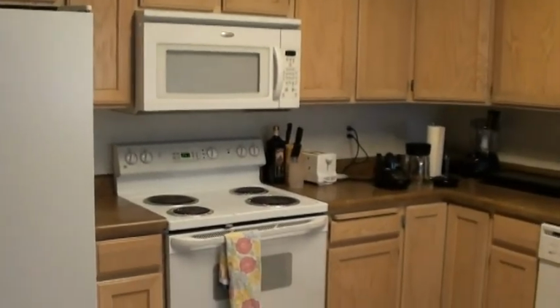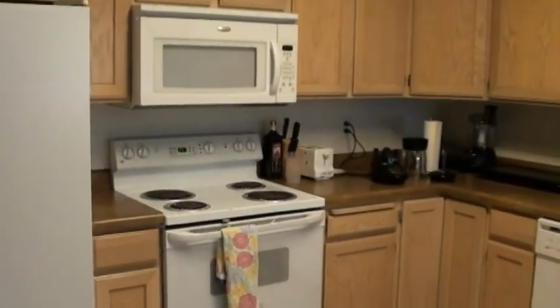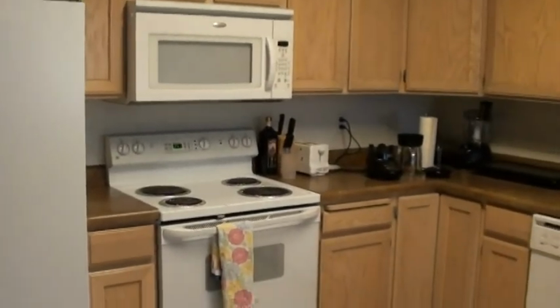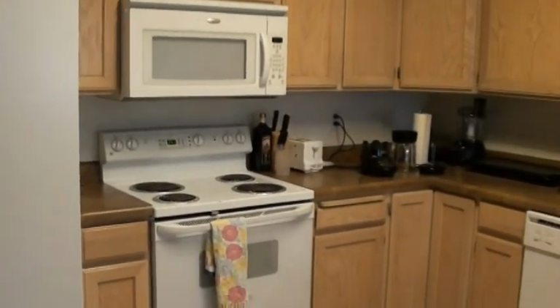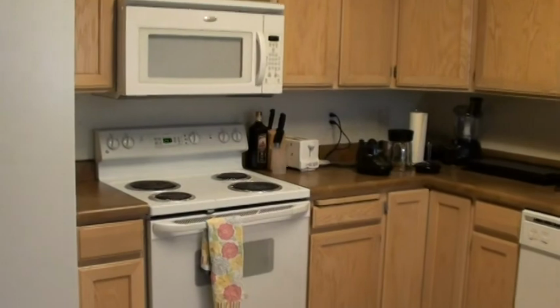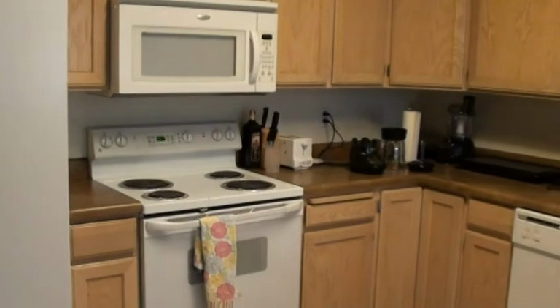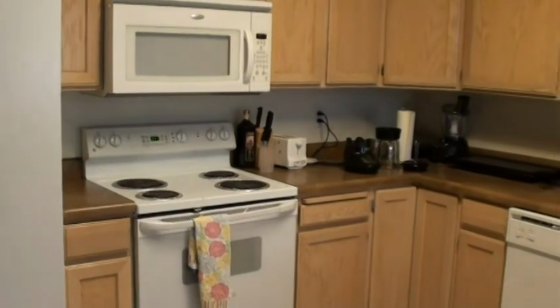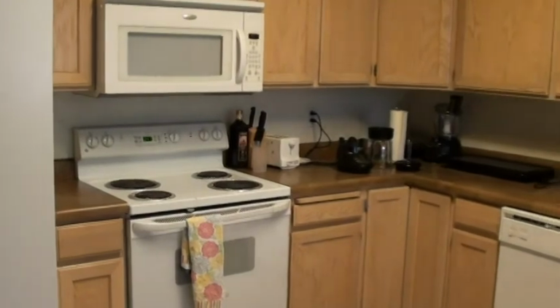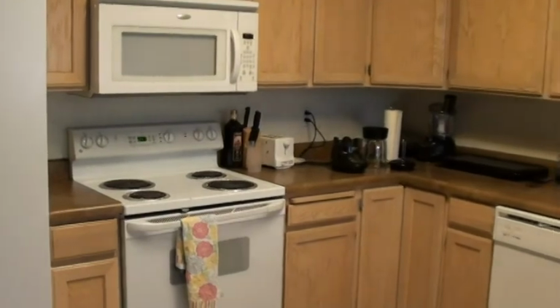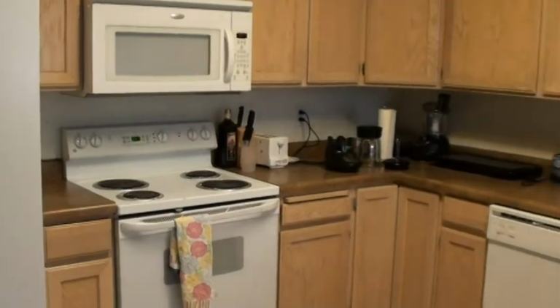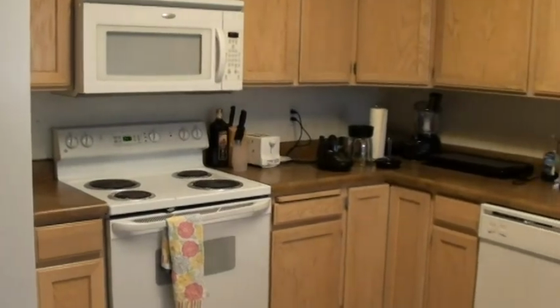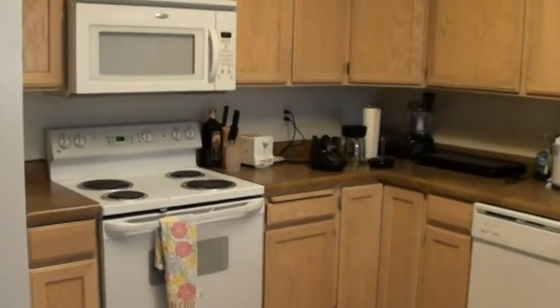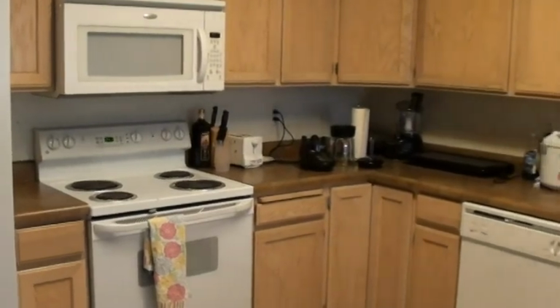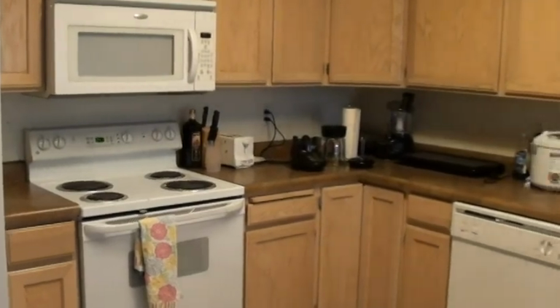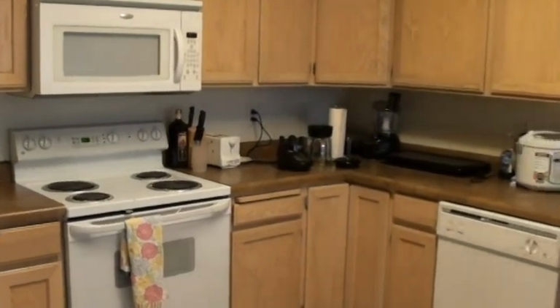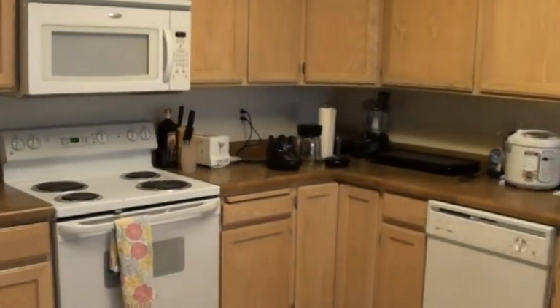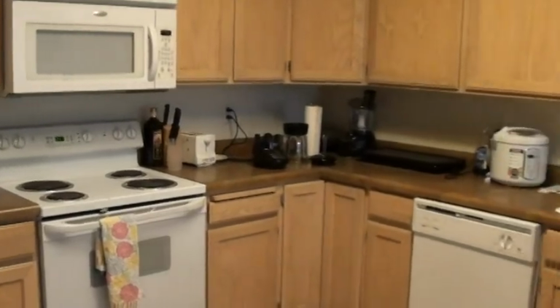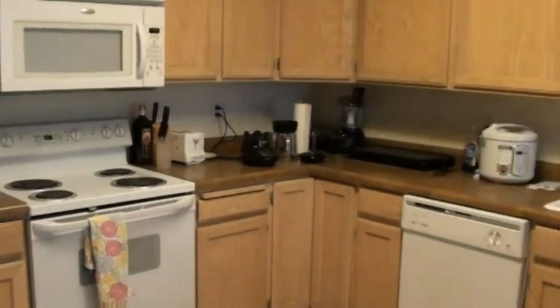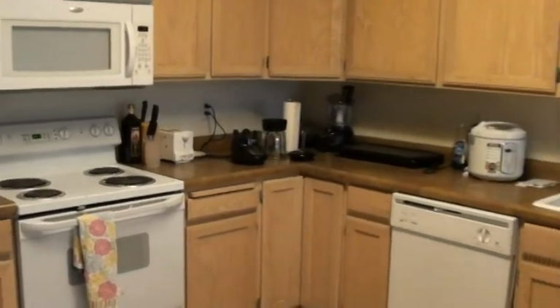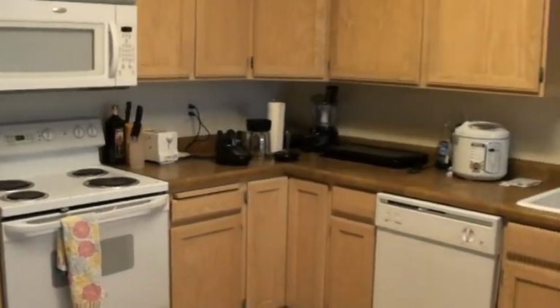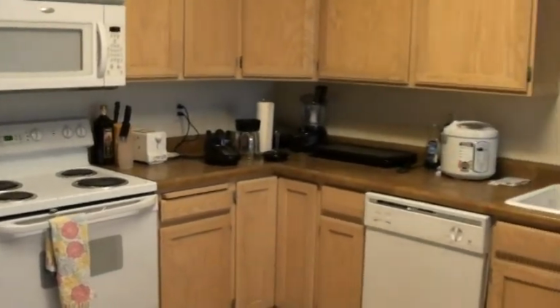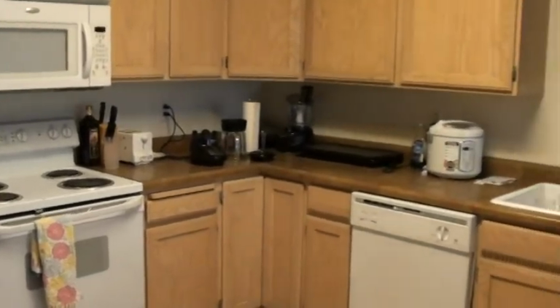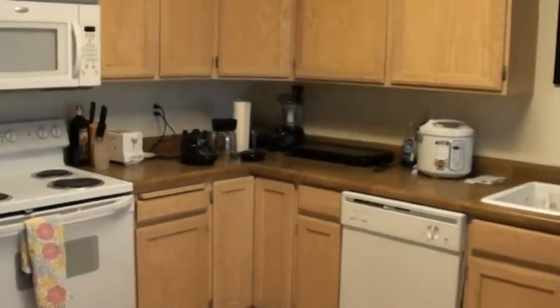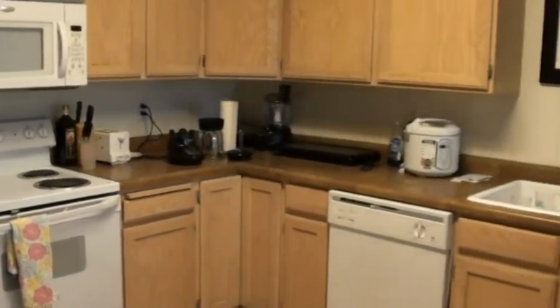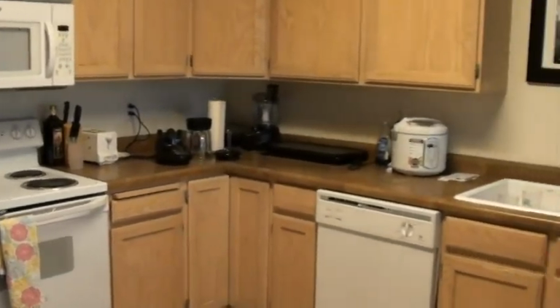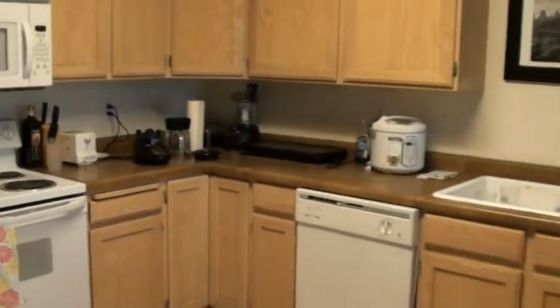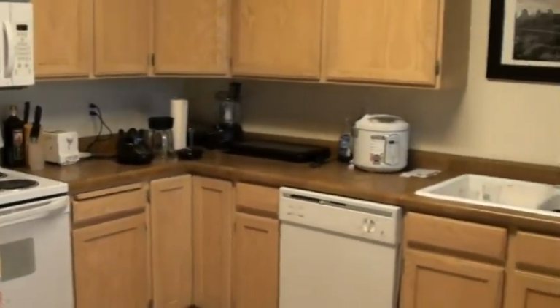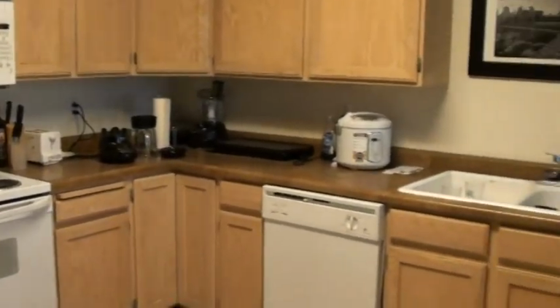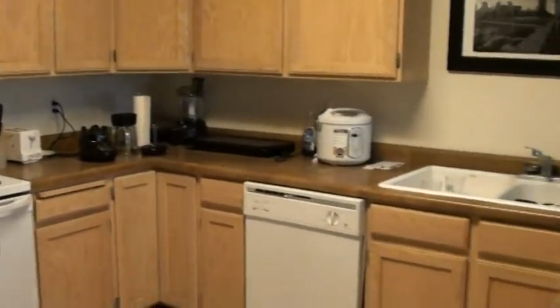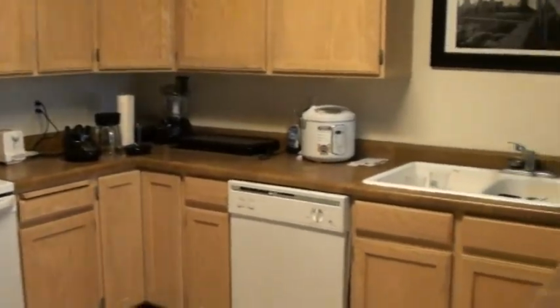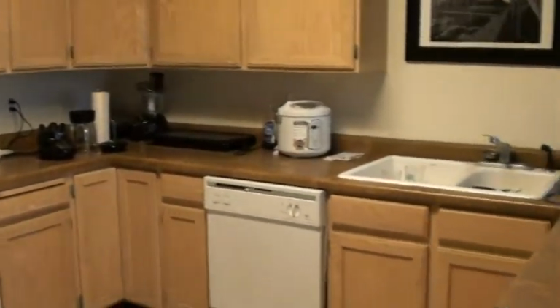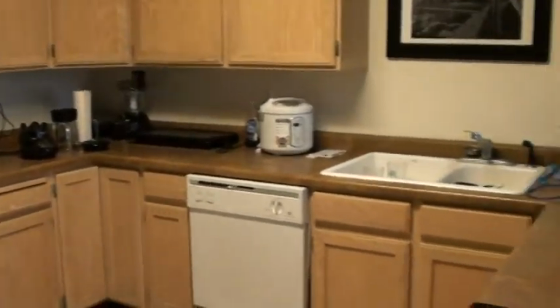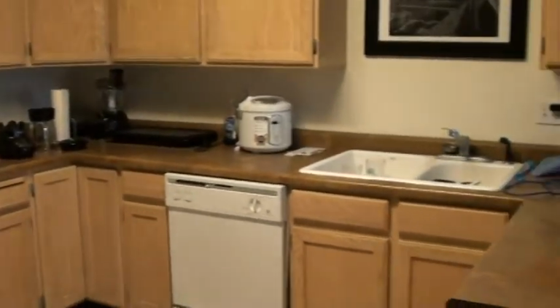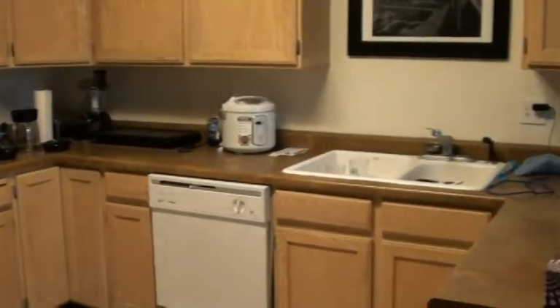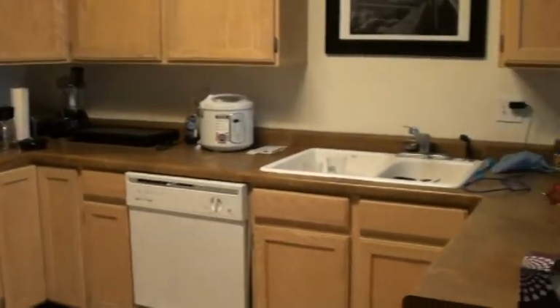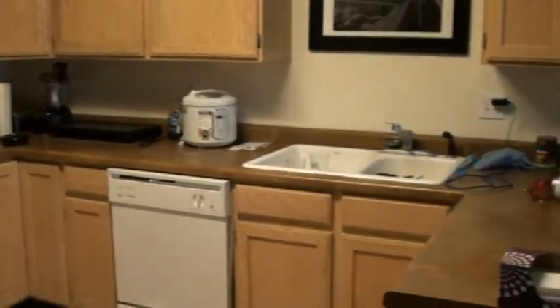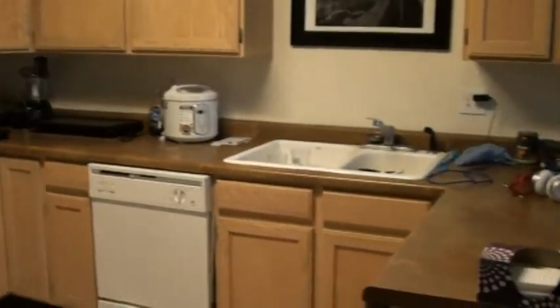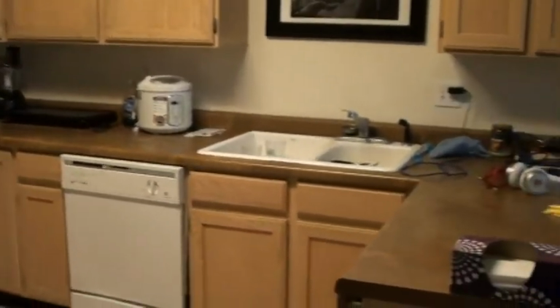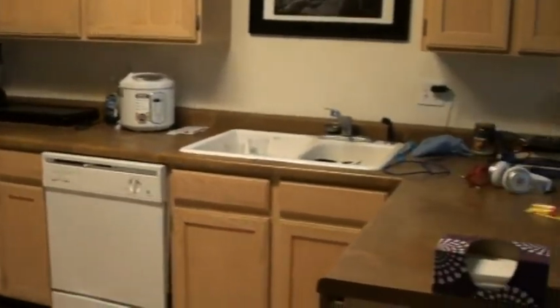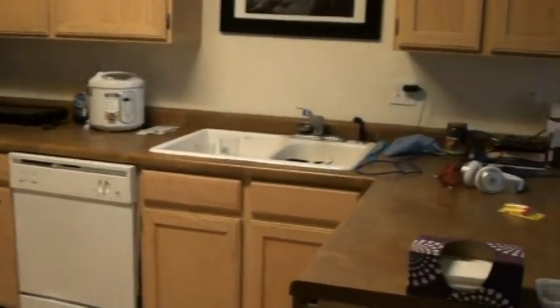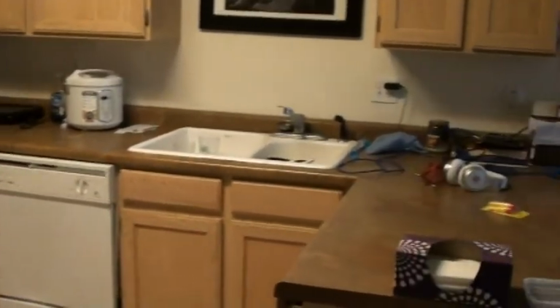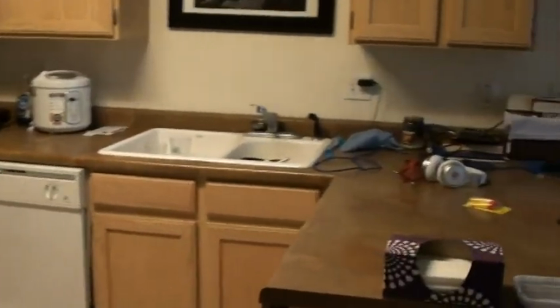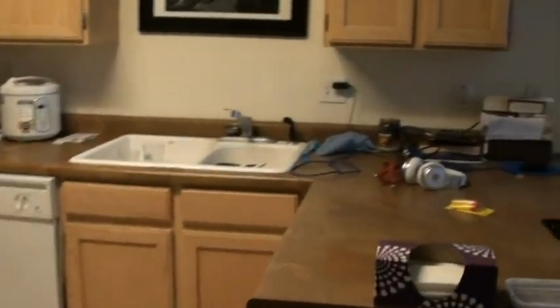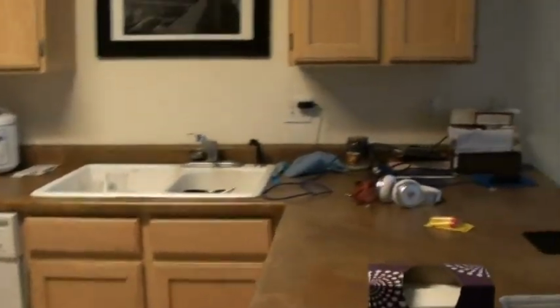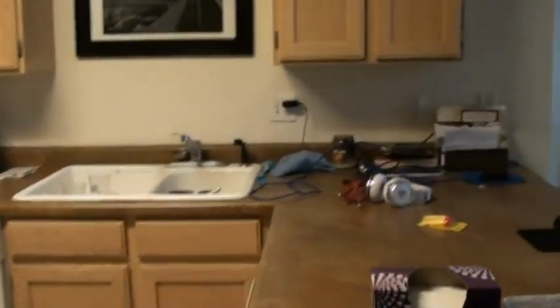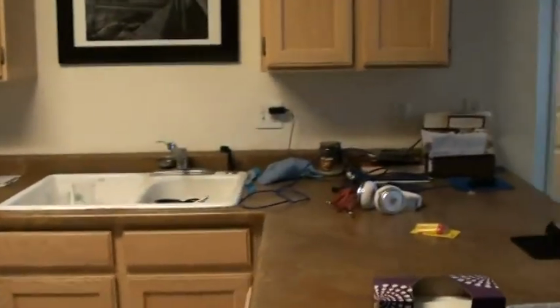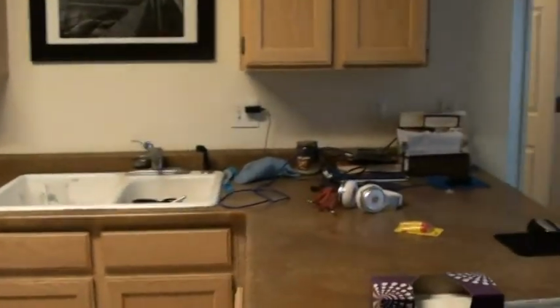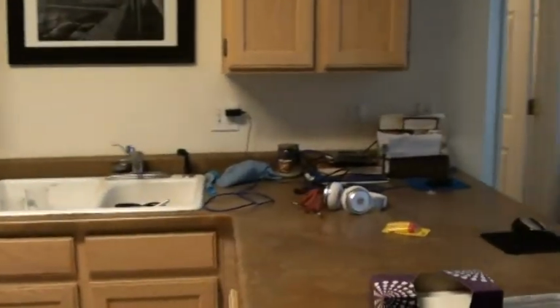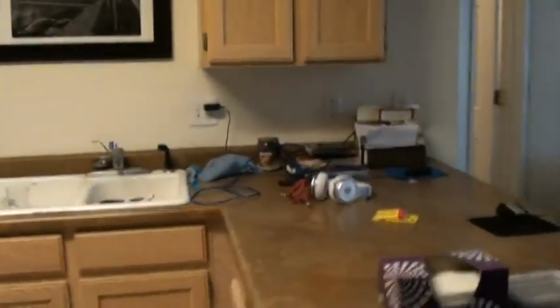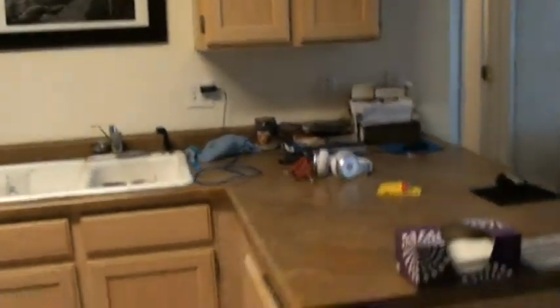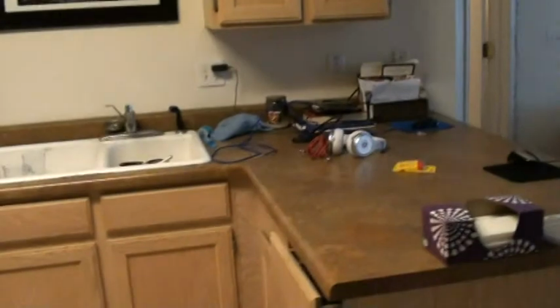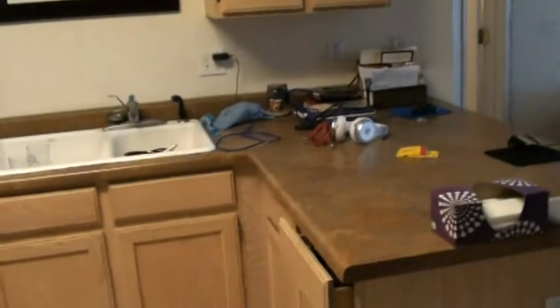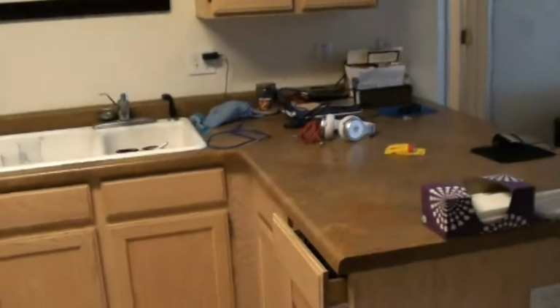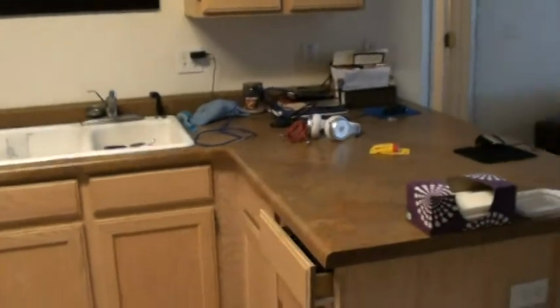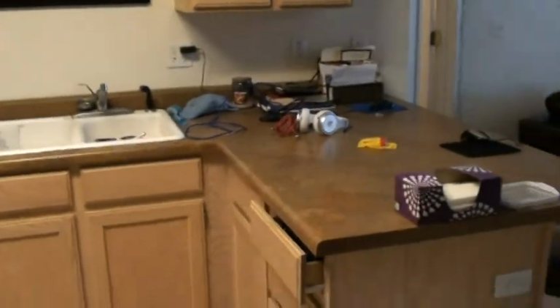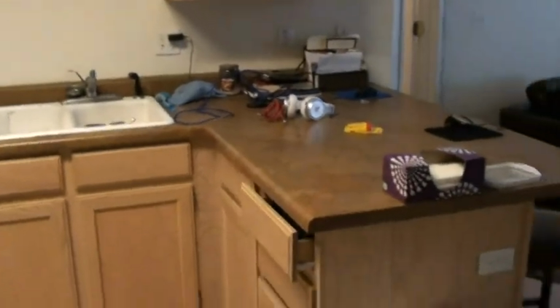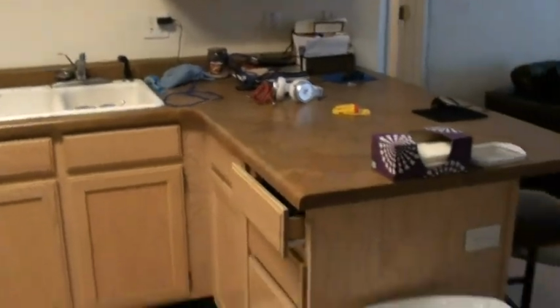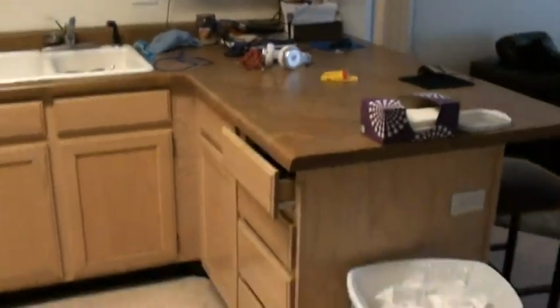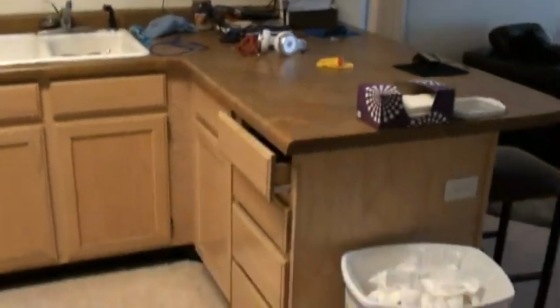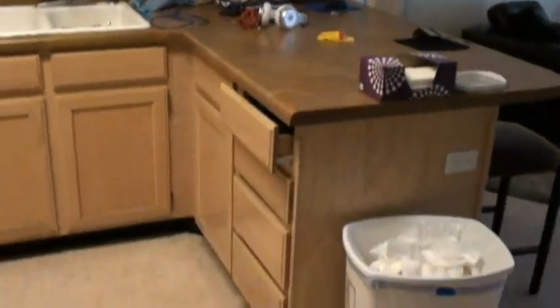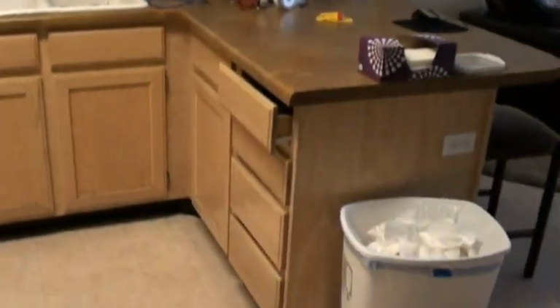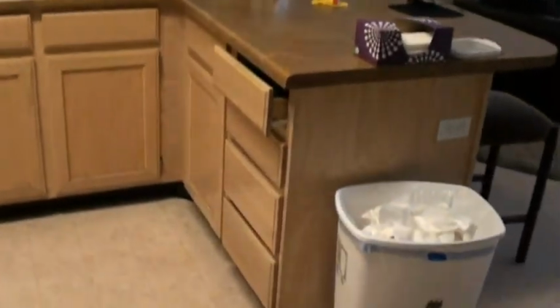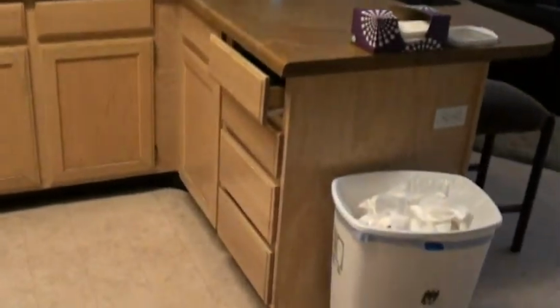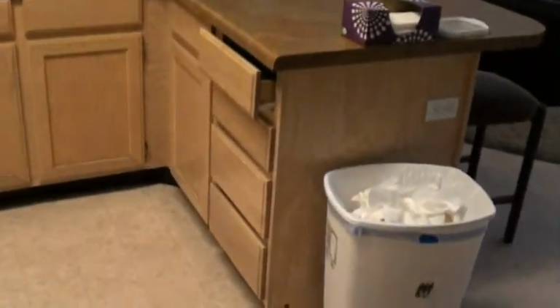There's going to be our stove — kind of pan around — dishwasher, sink, and then there are some cabinets right here.